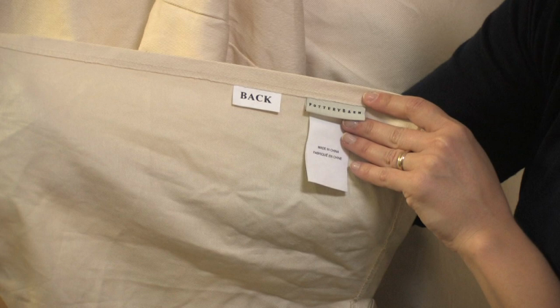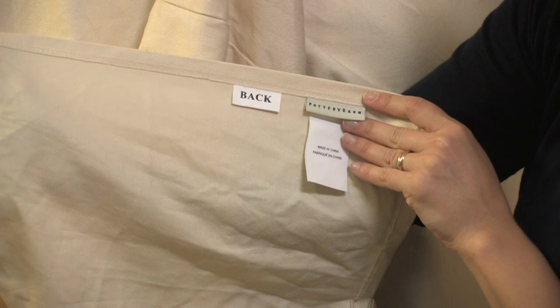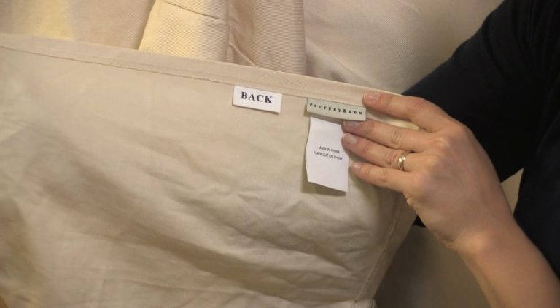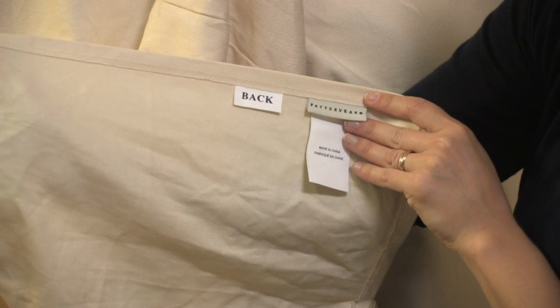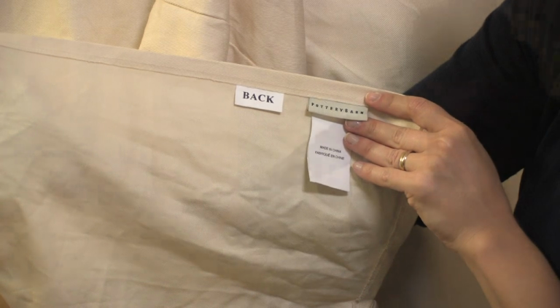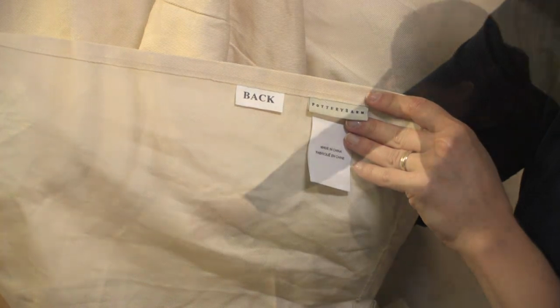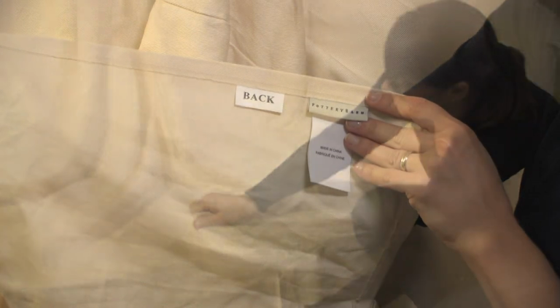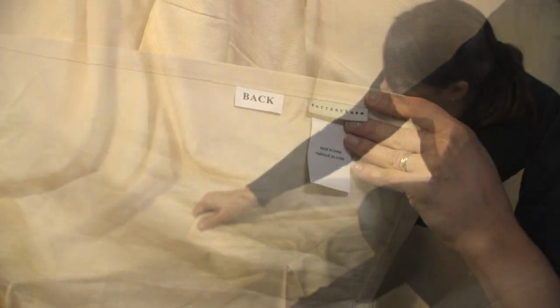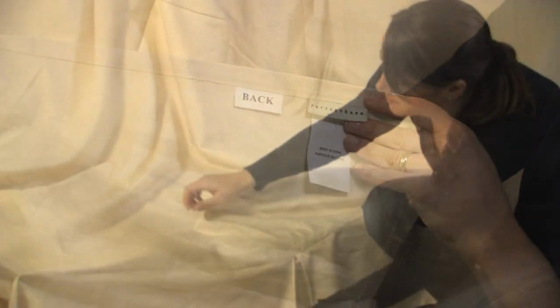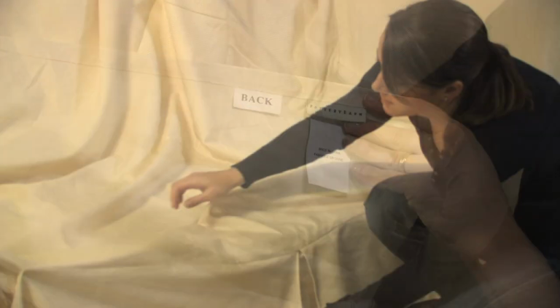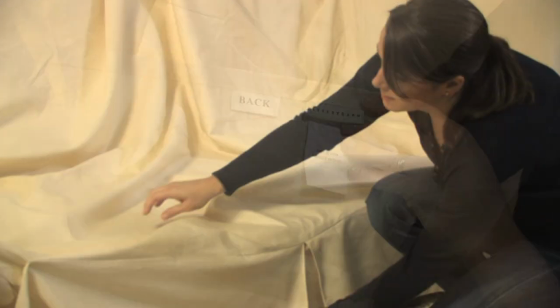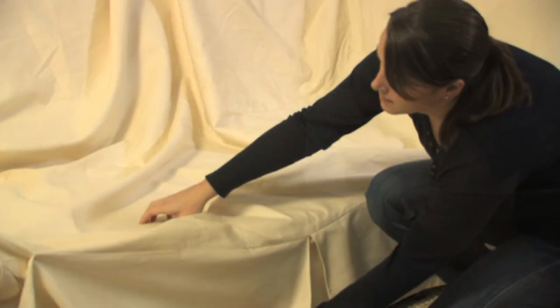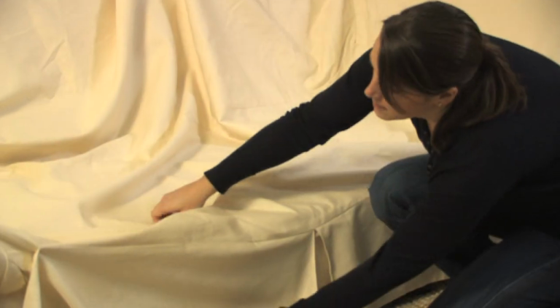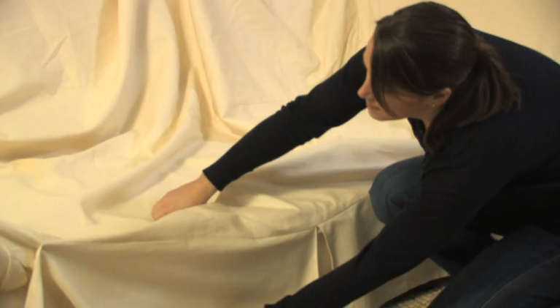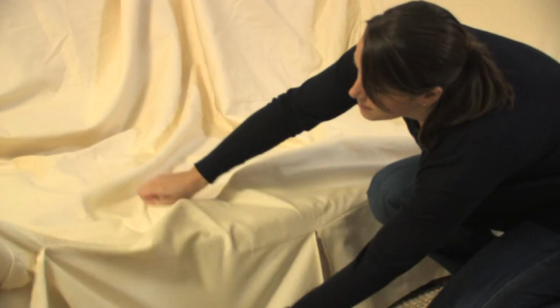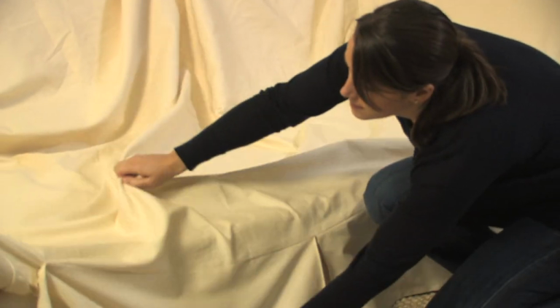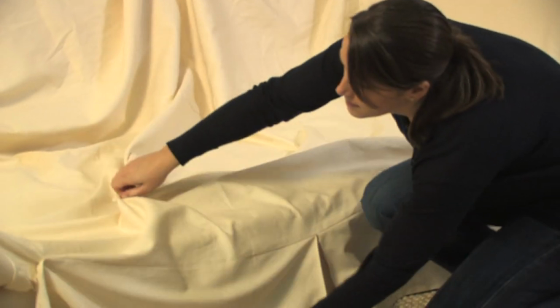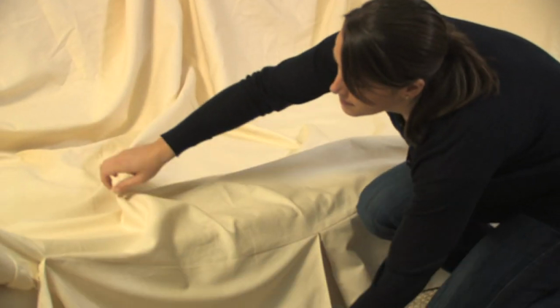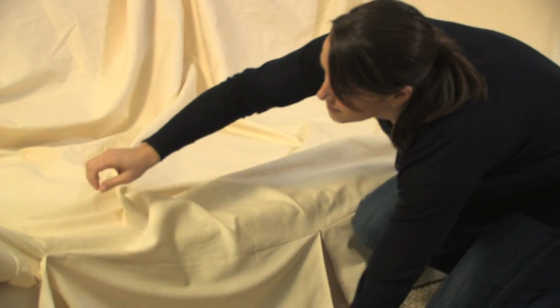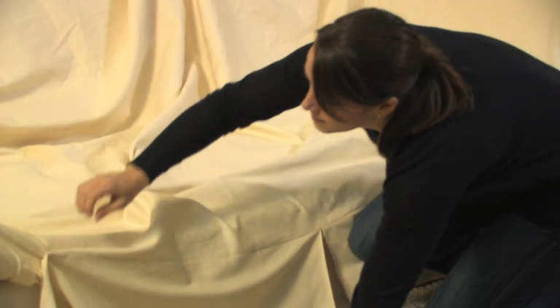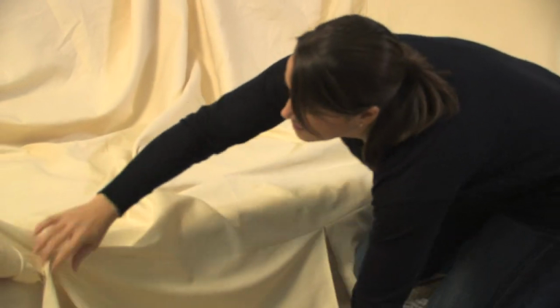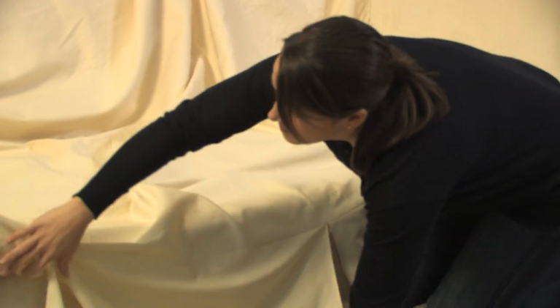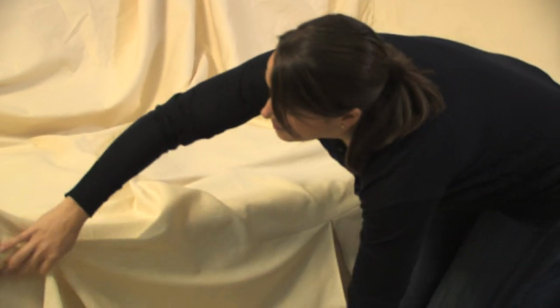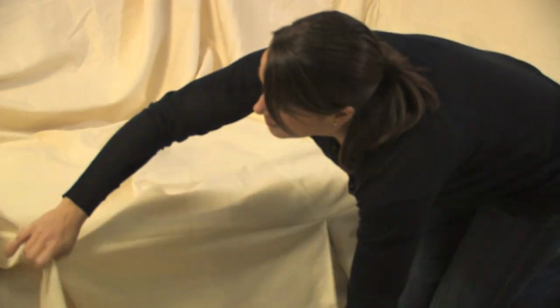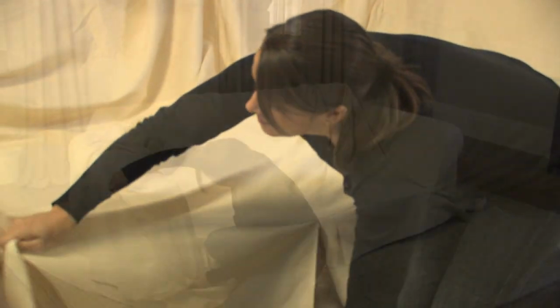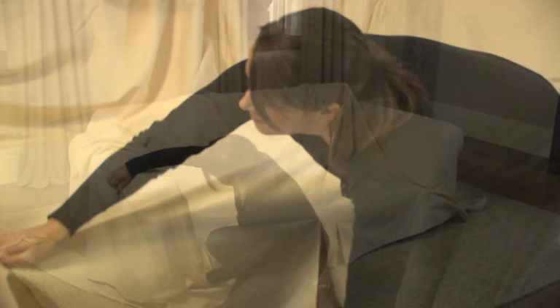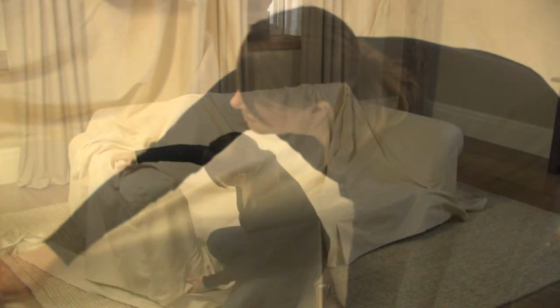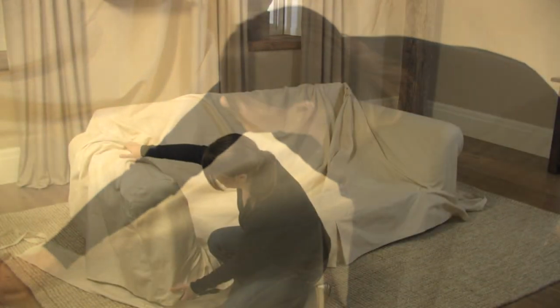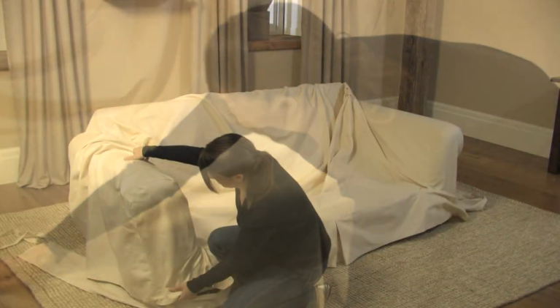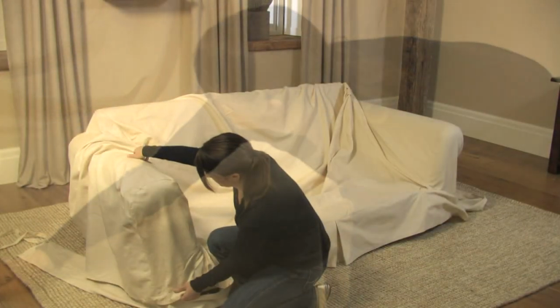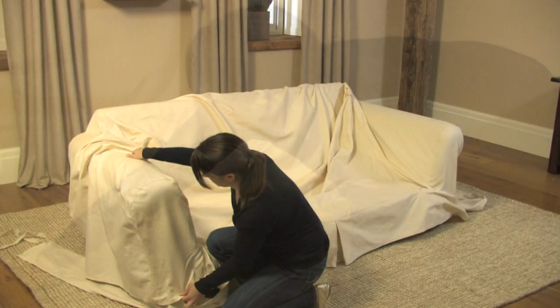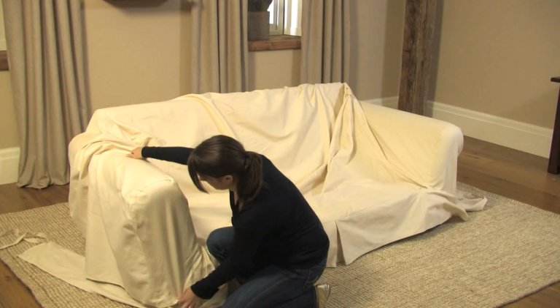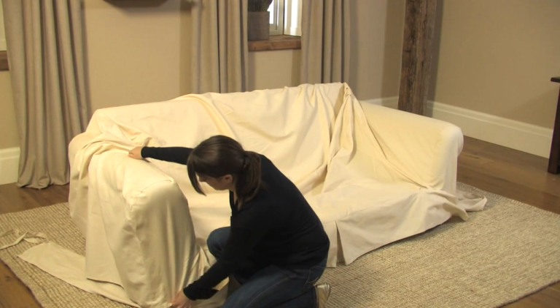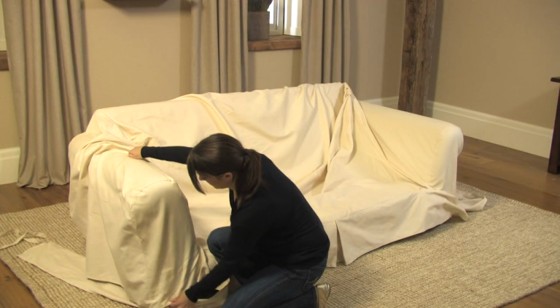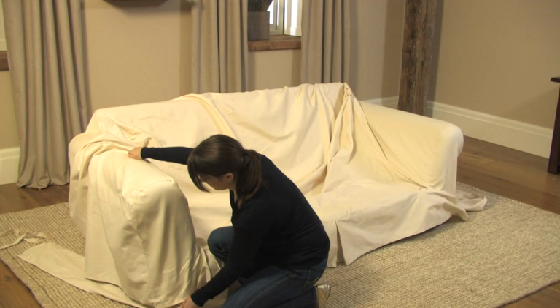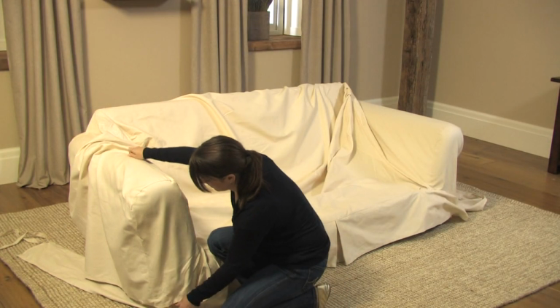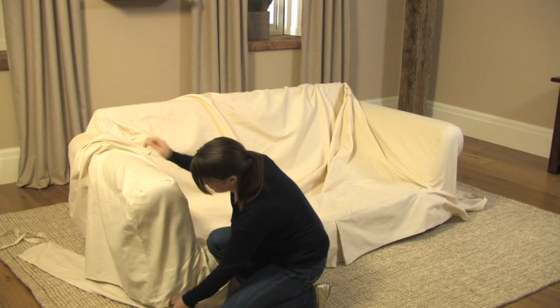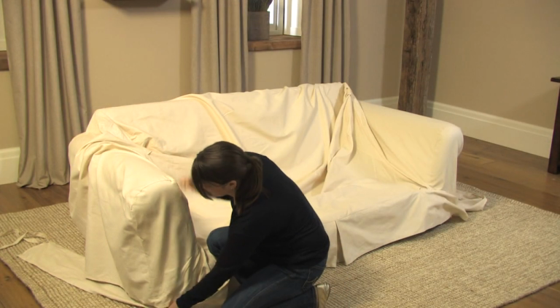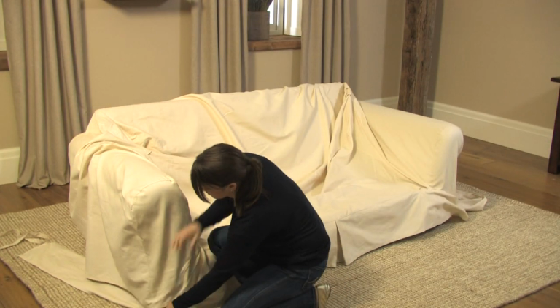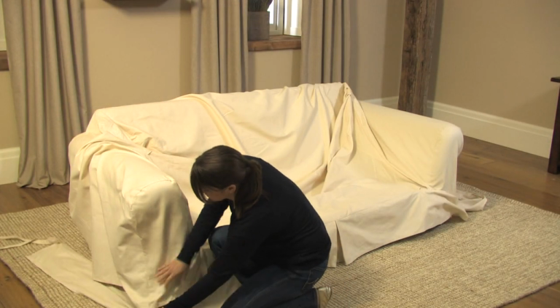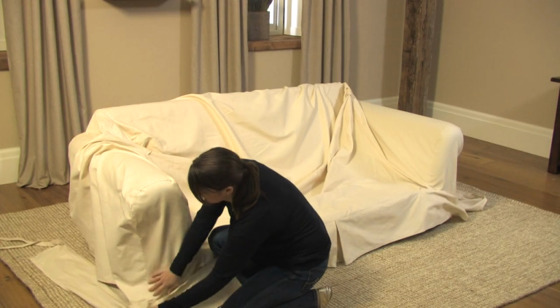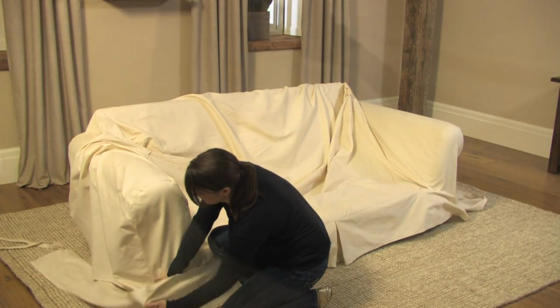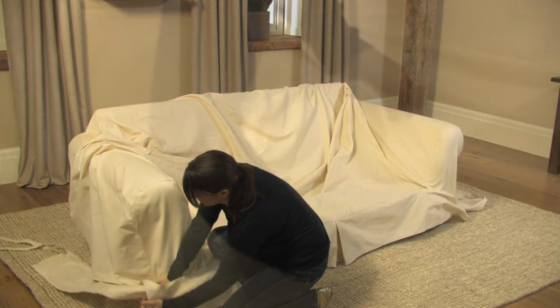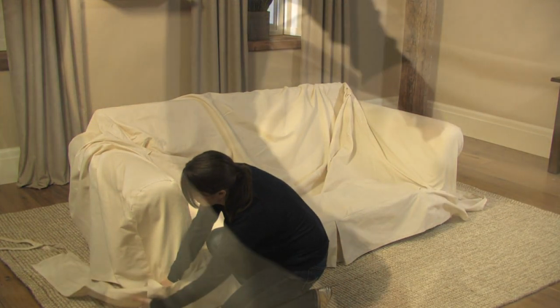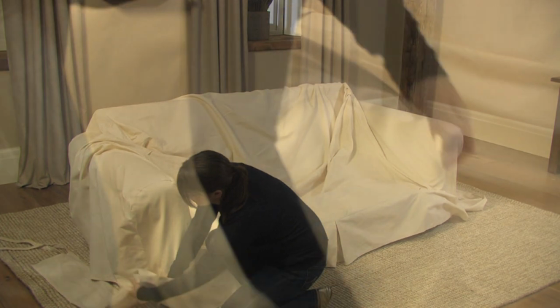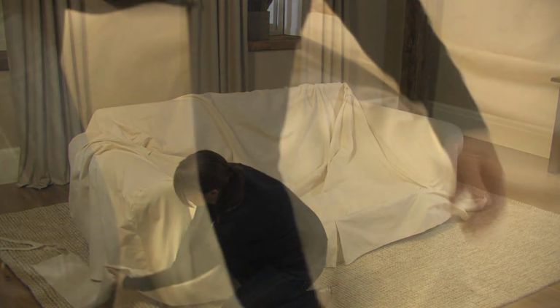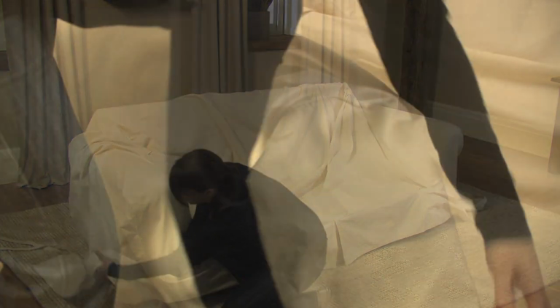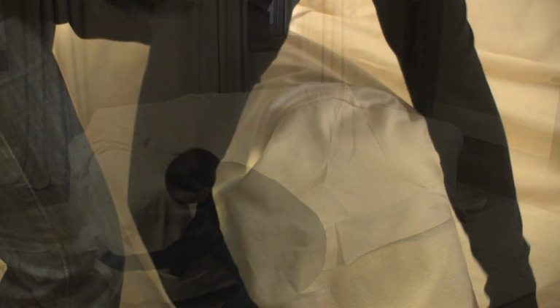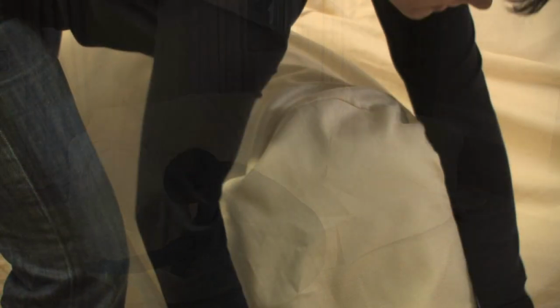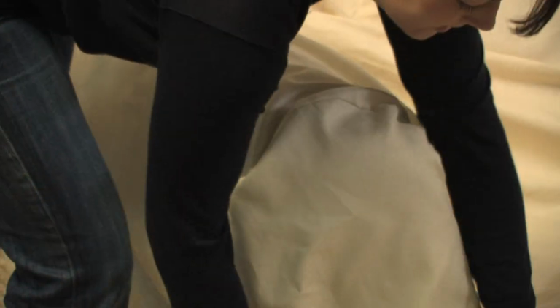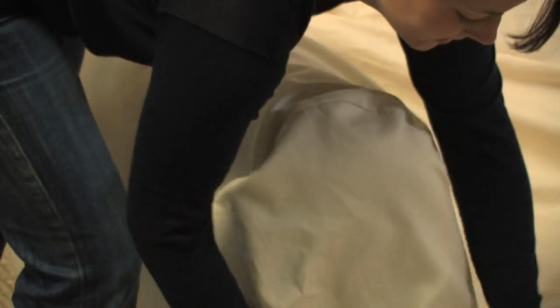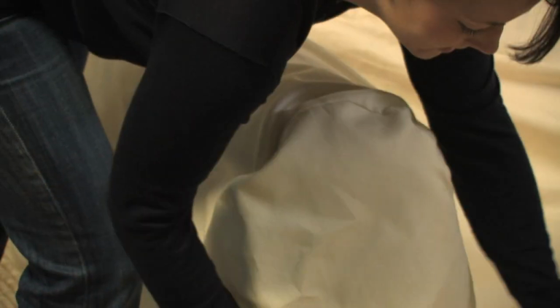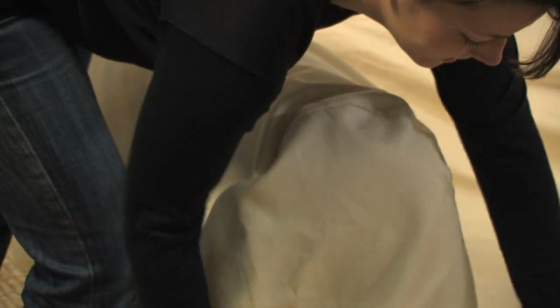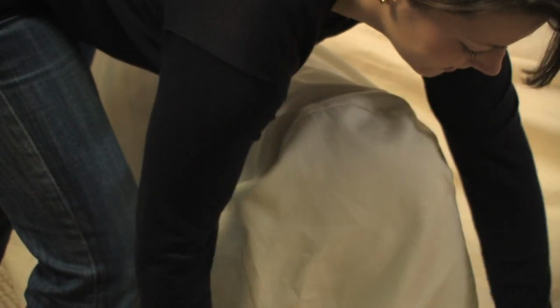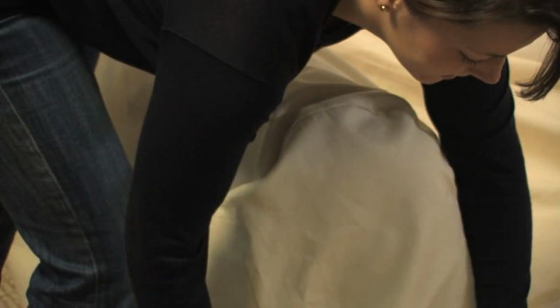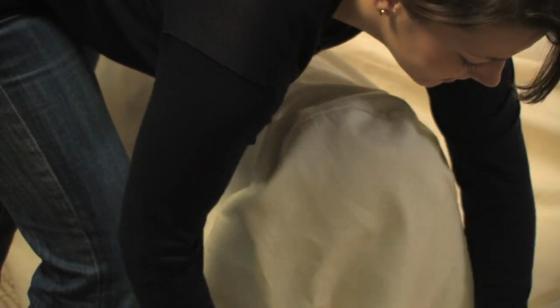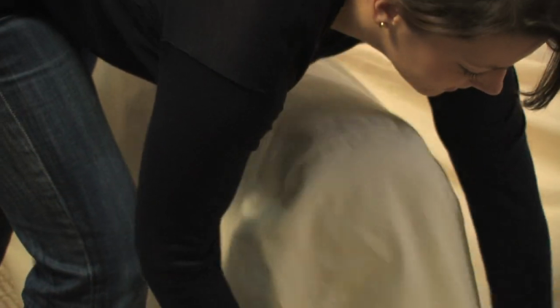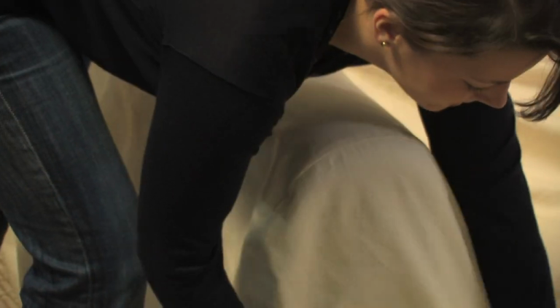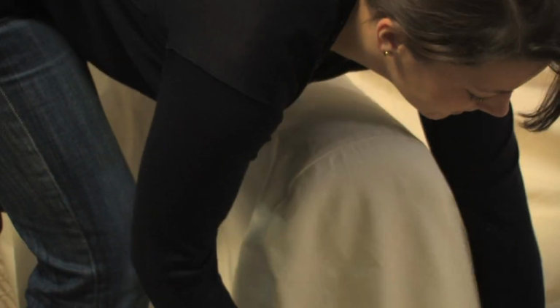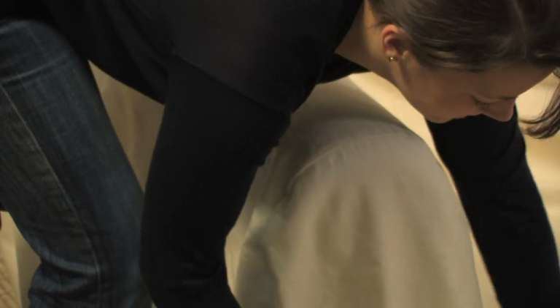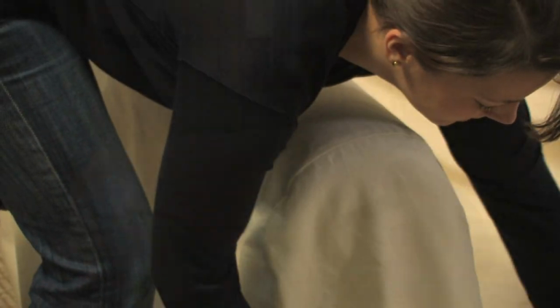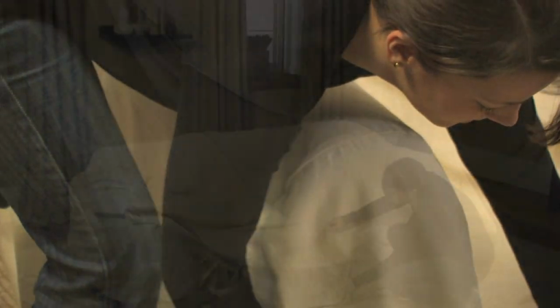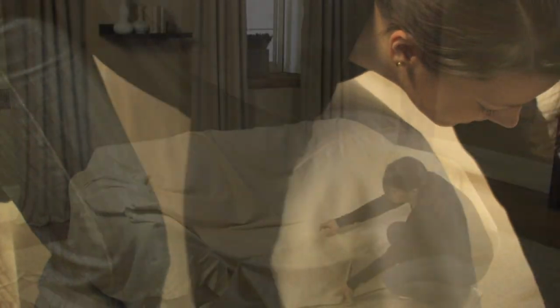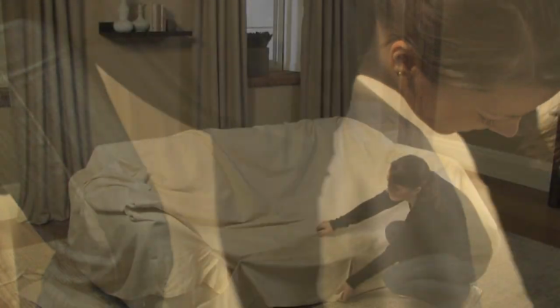Loosely drape the slip cover over the base of your sofa, using the tag as a guideline while centering the skirt pleat at the front of the base.